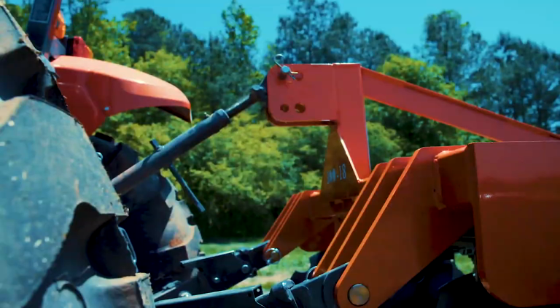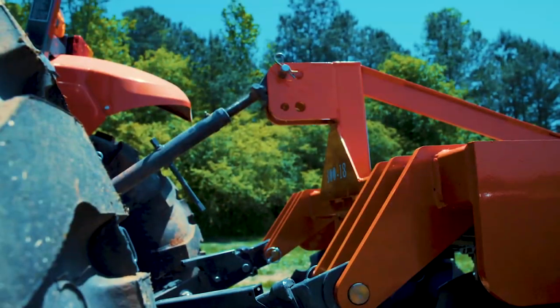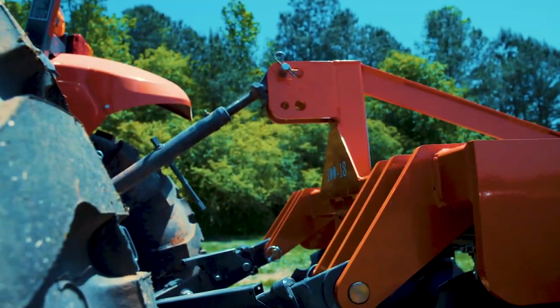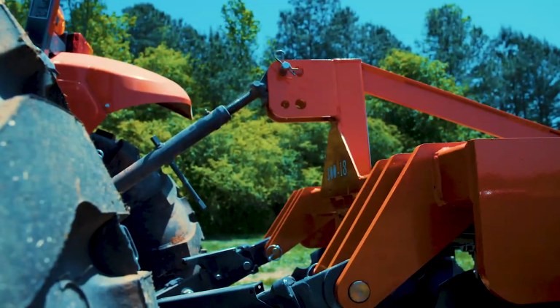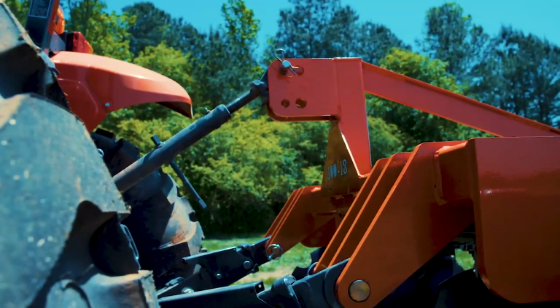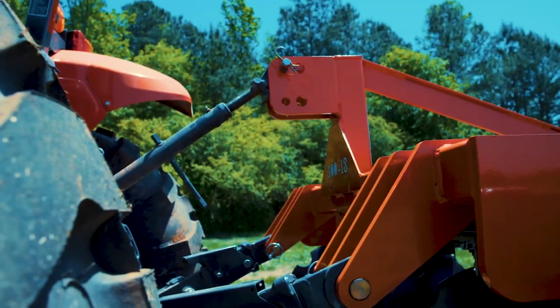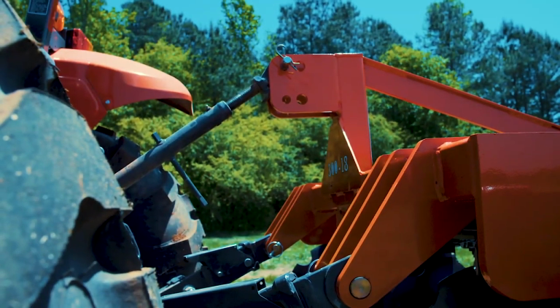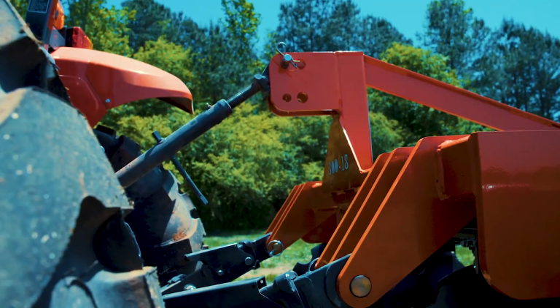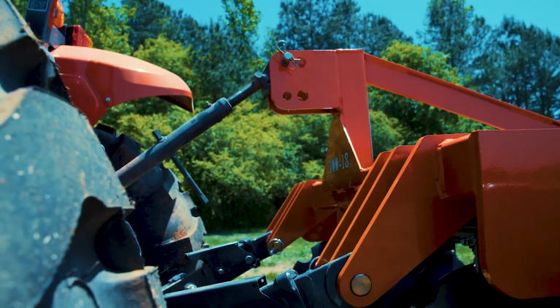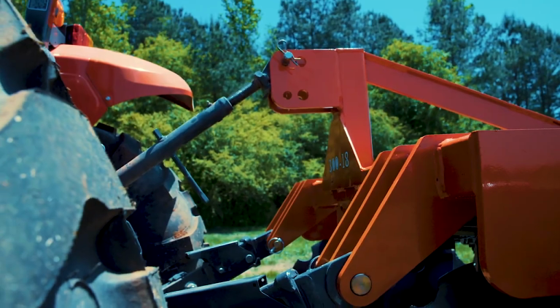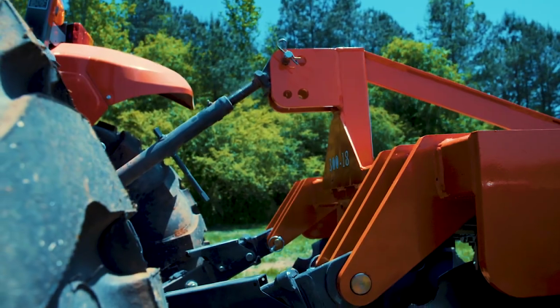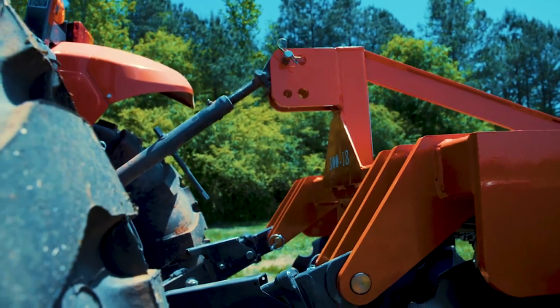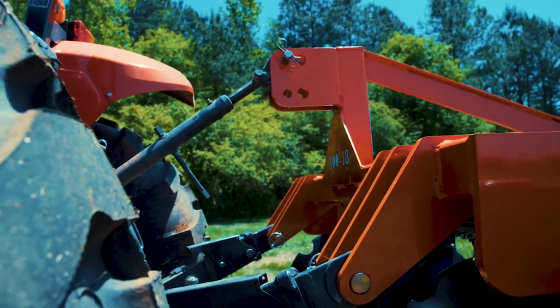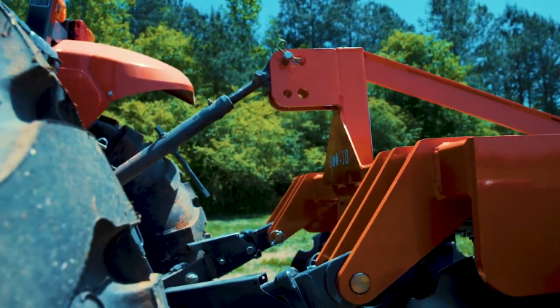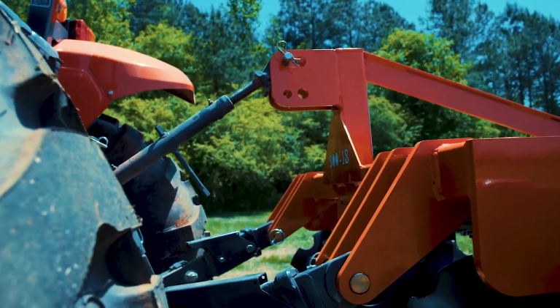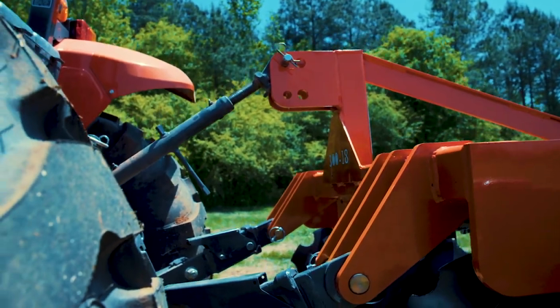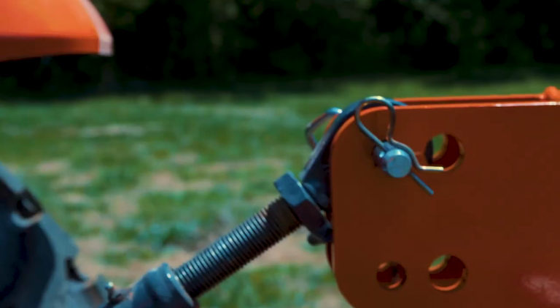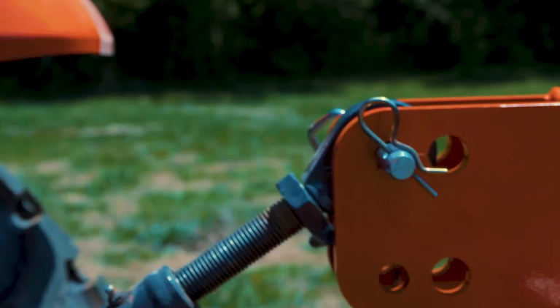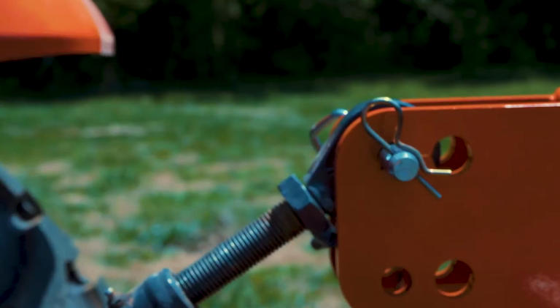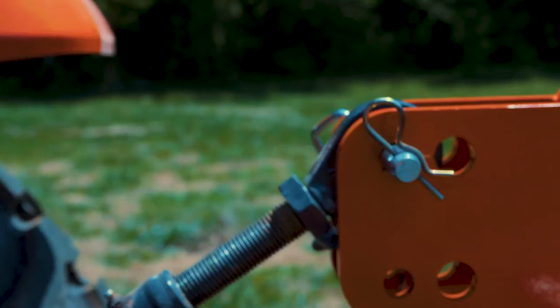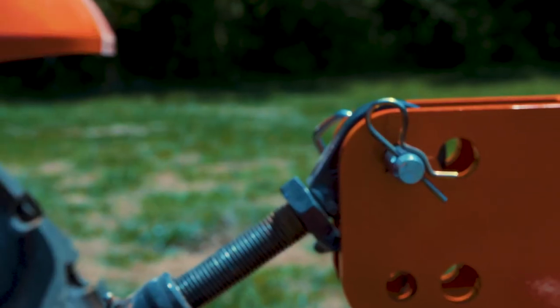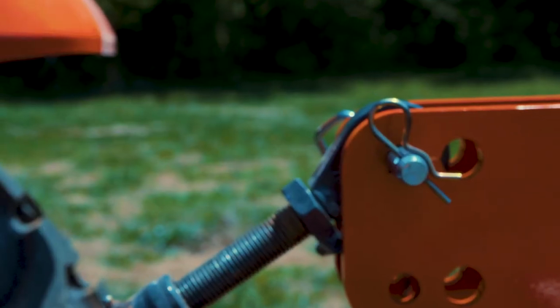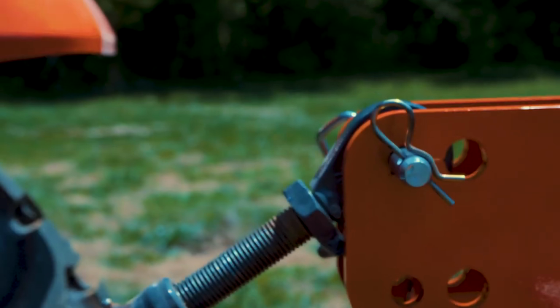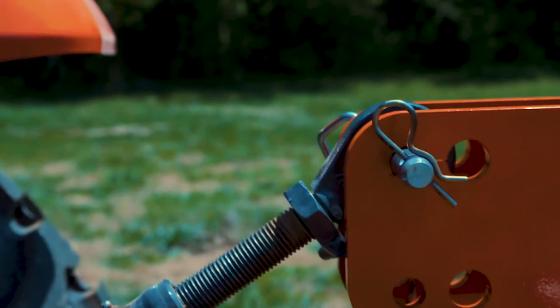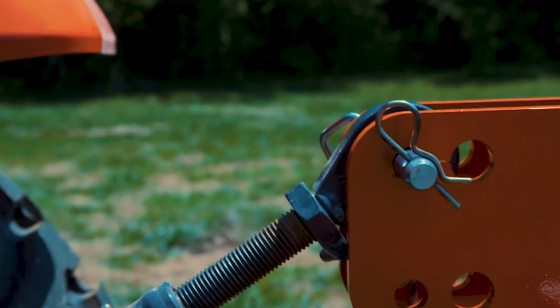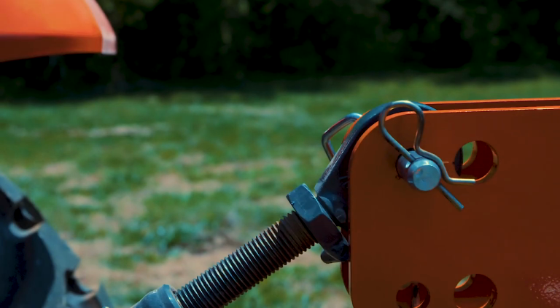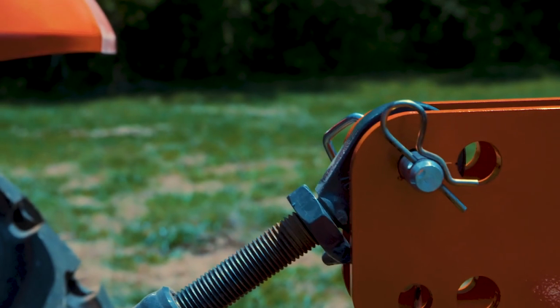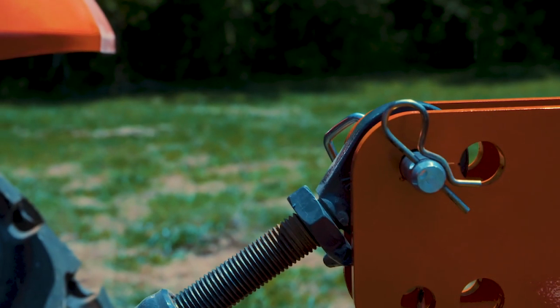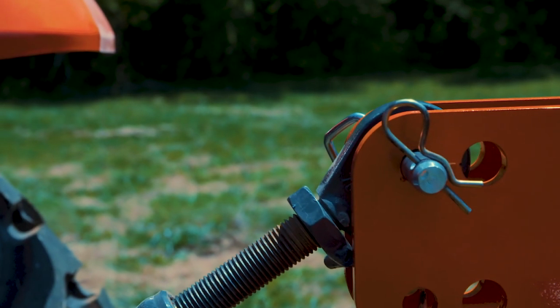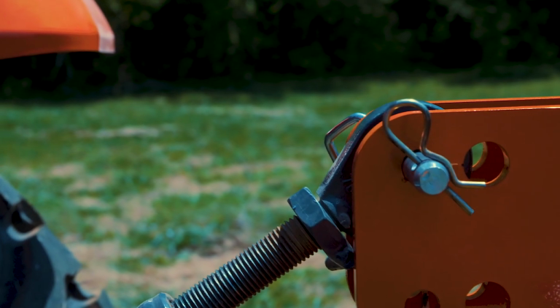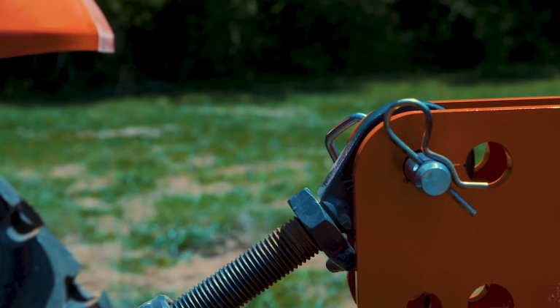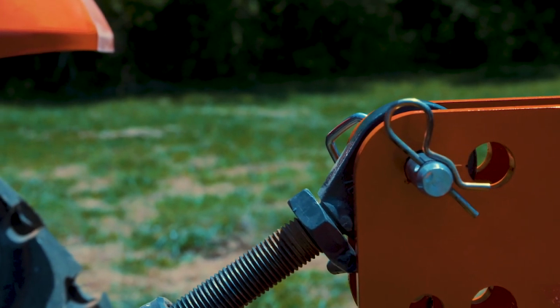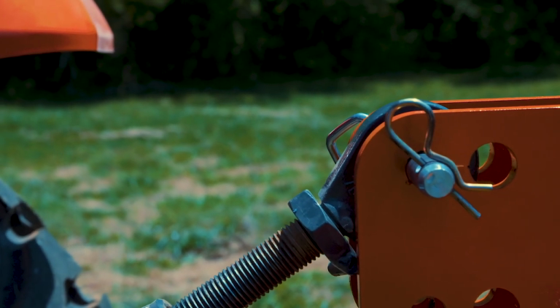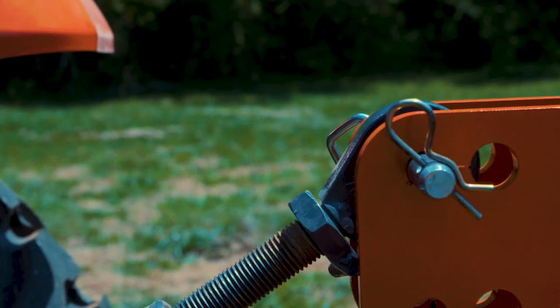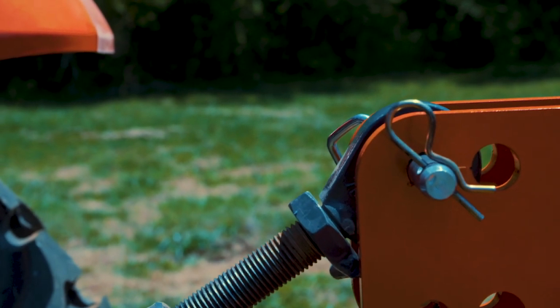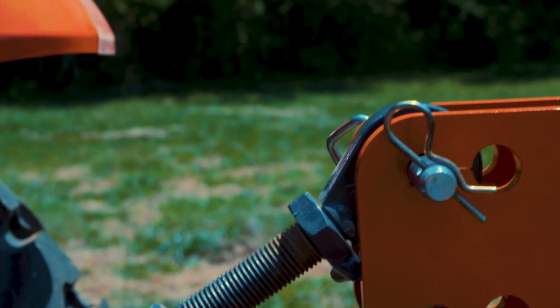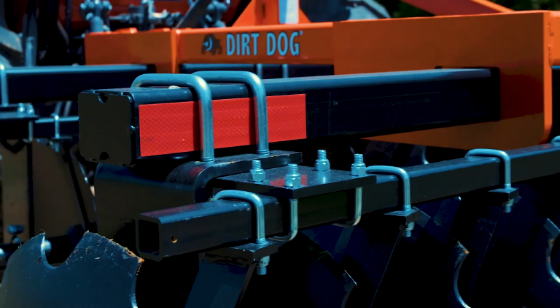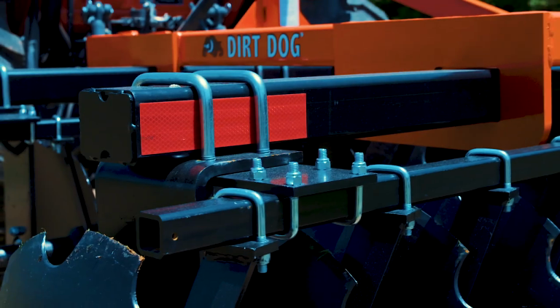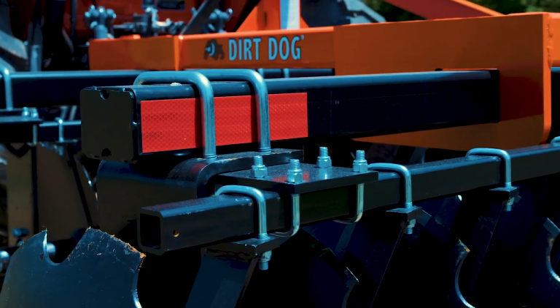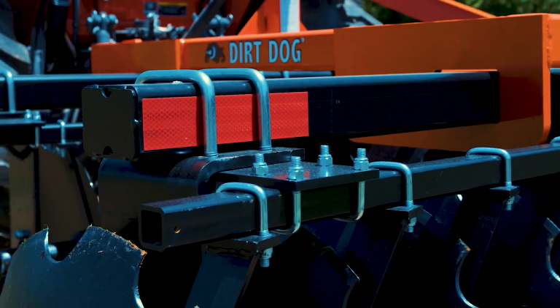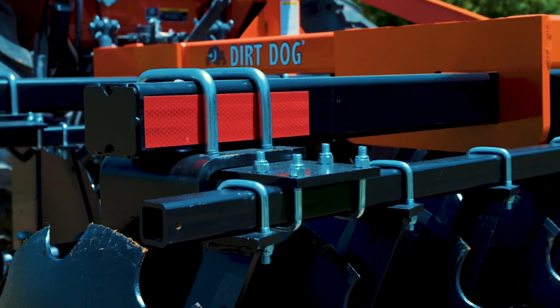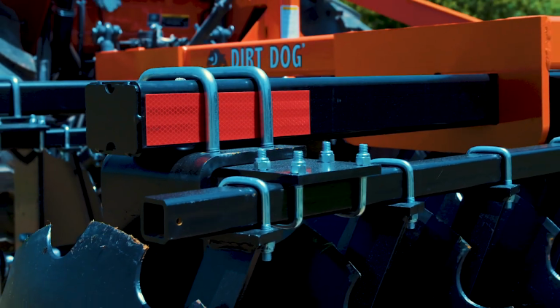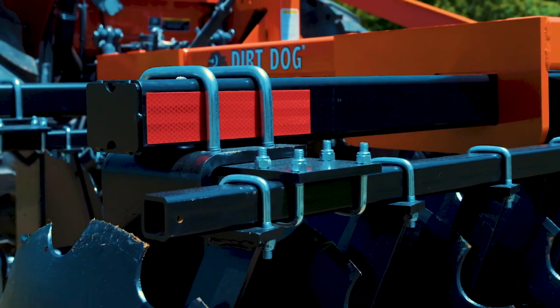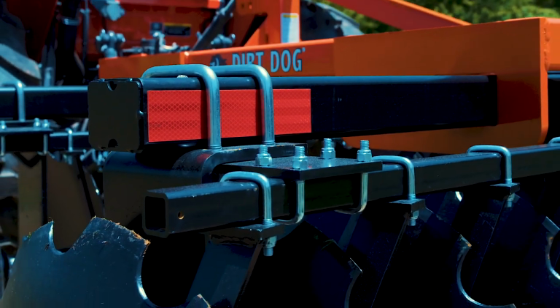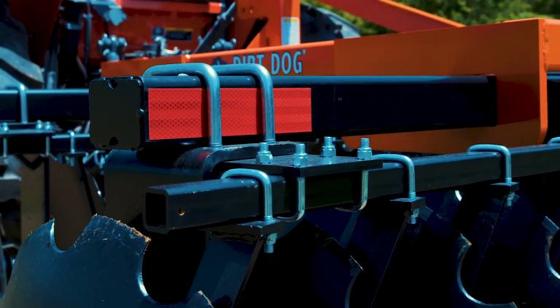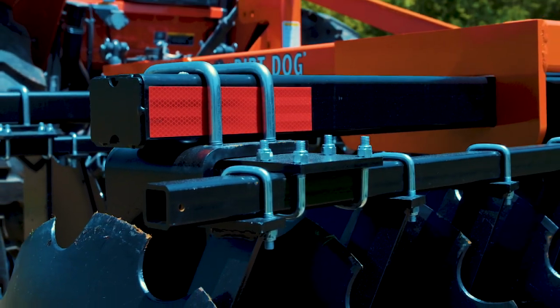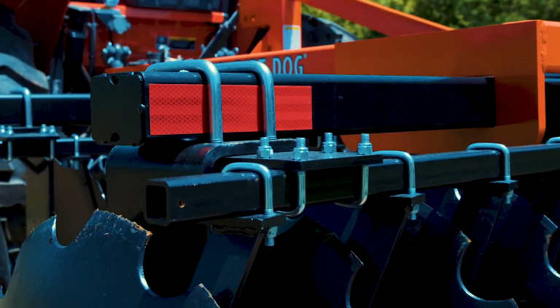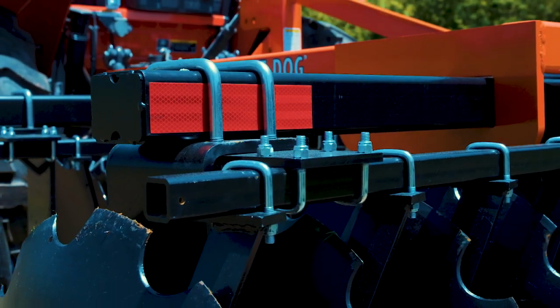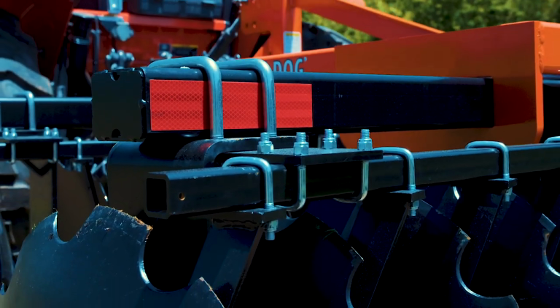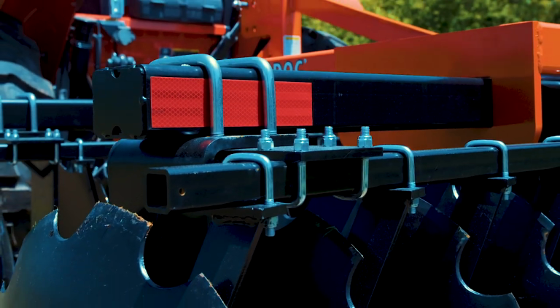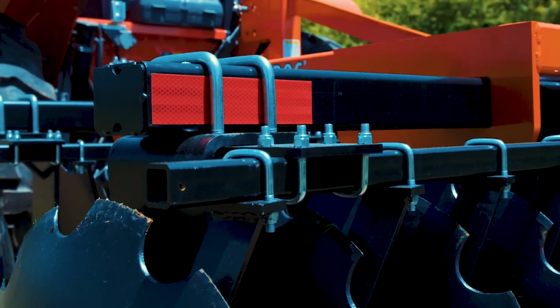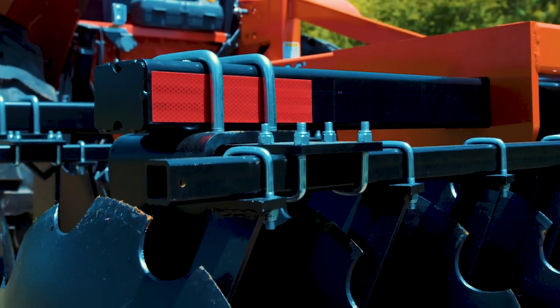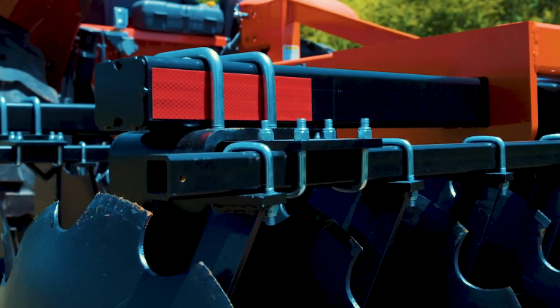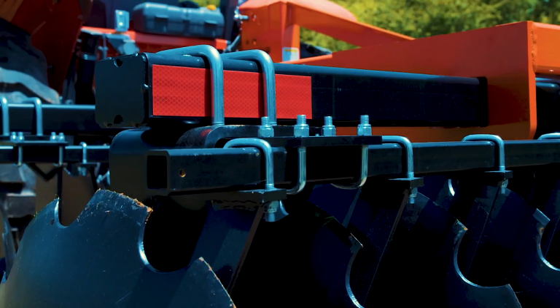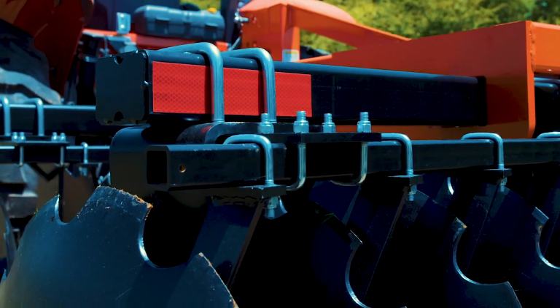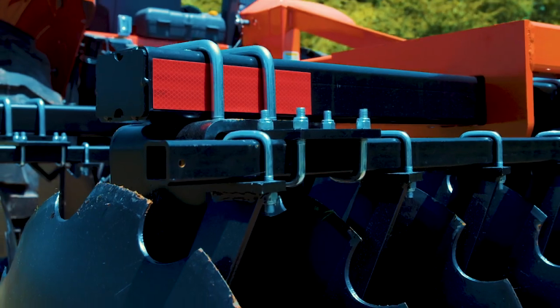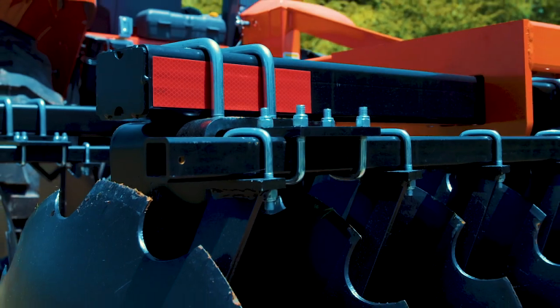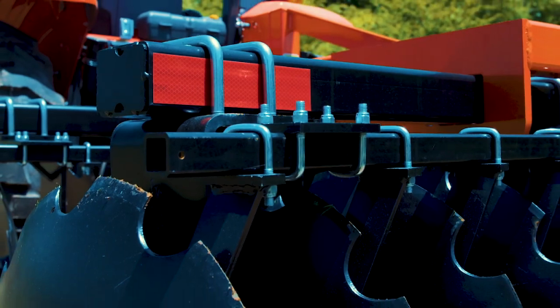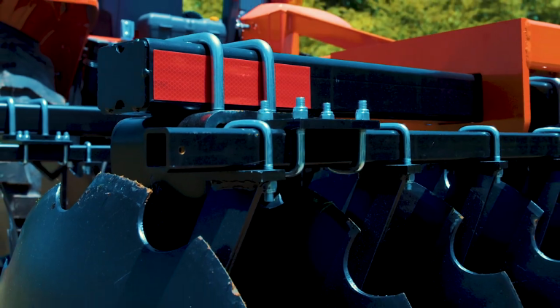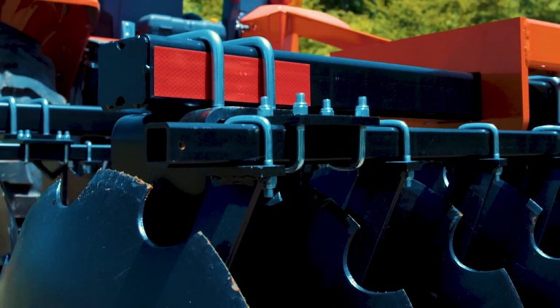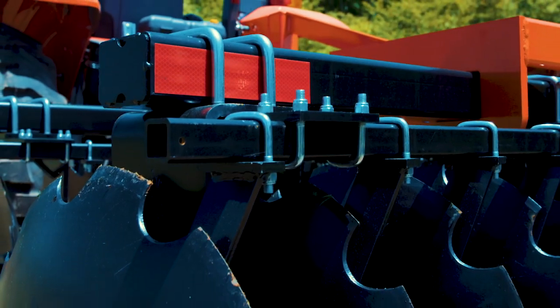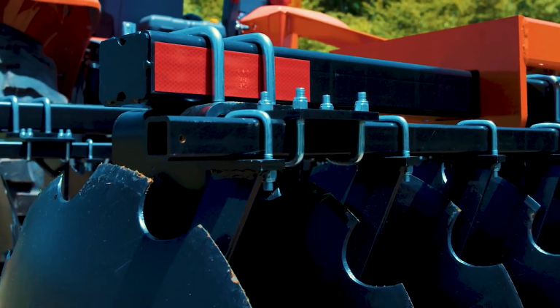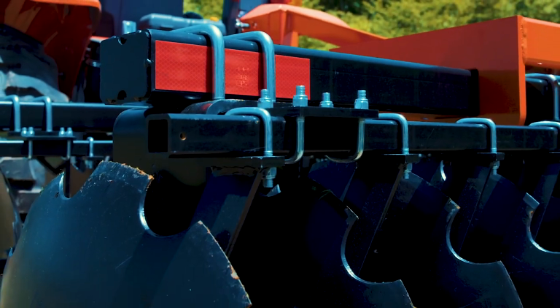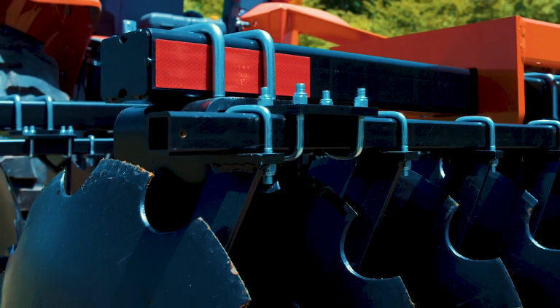The quick hitch compatible triple lug hitch and 3-inch square tube frame makes the 300 Series an extremely heavy-duty disc harrow.